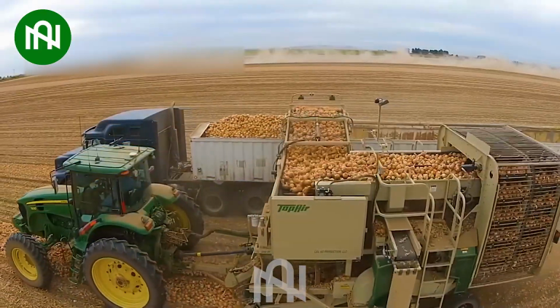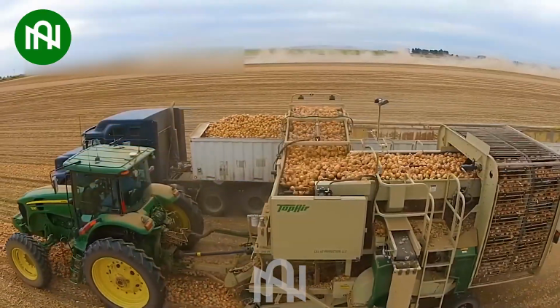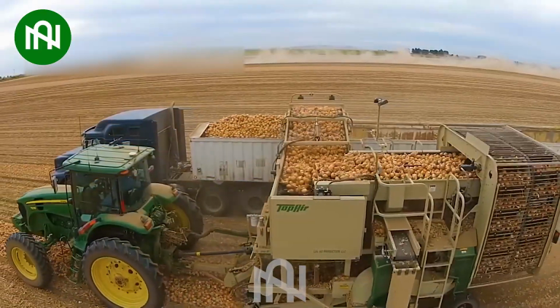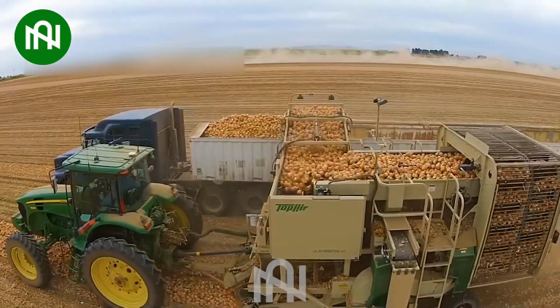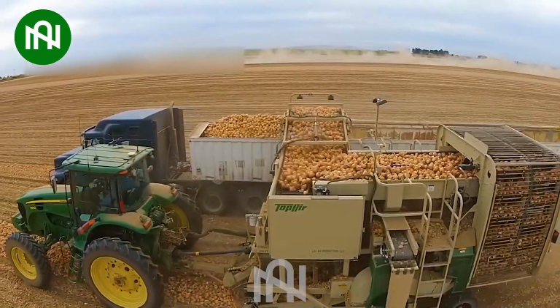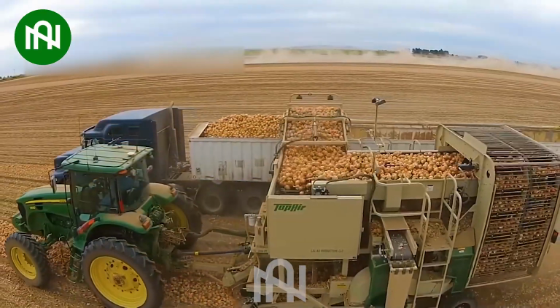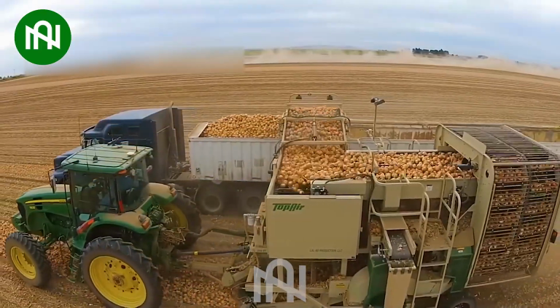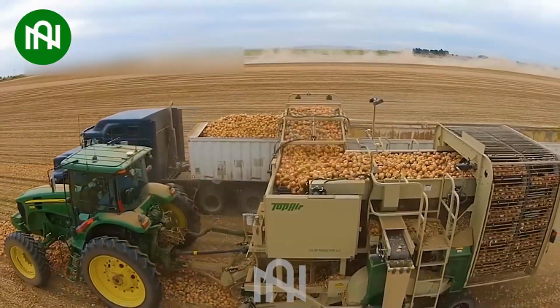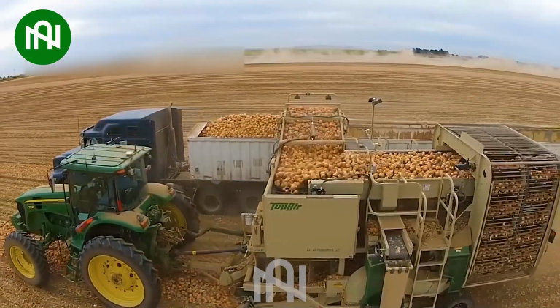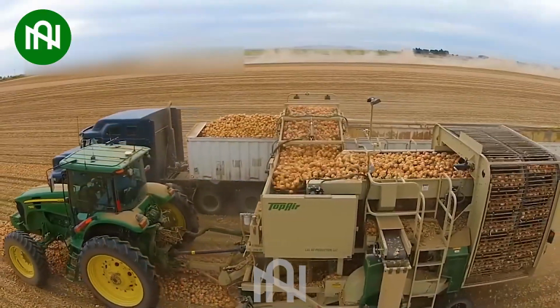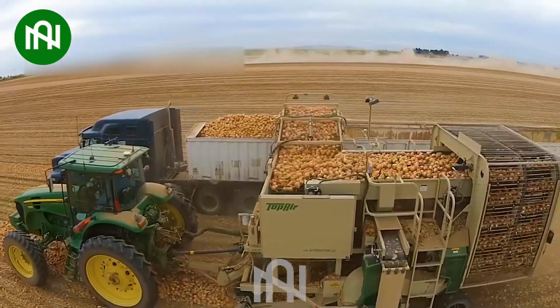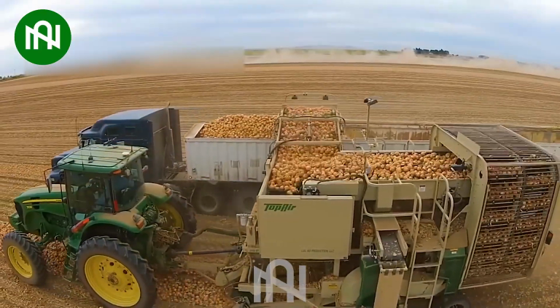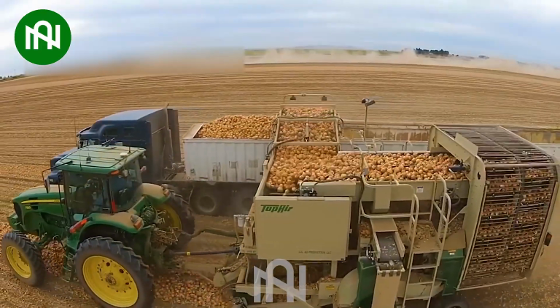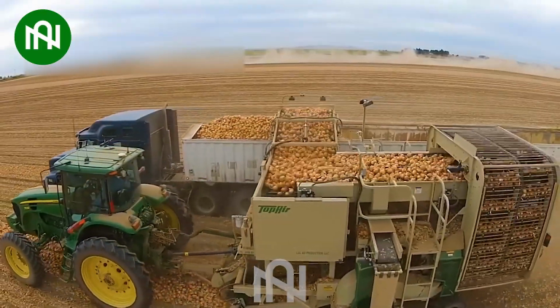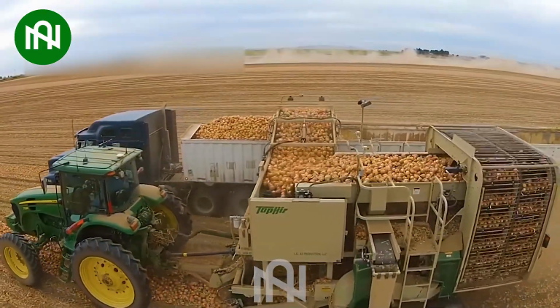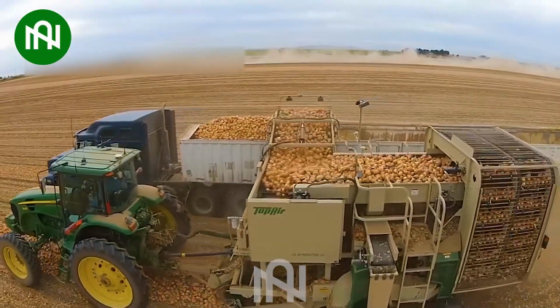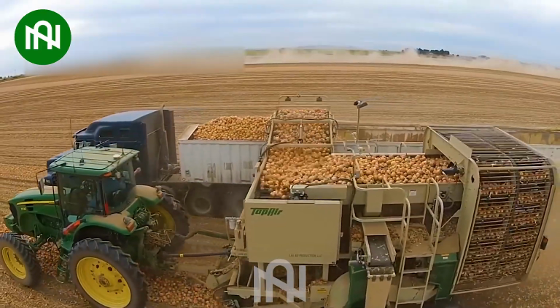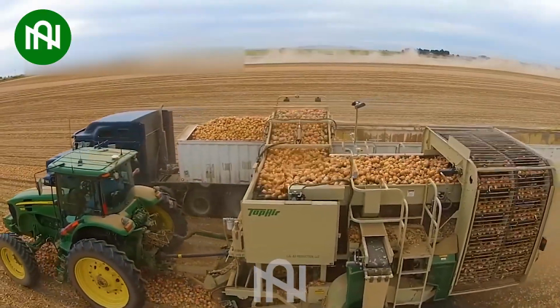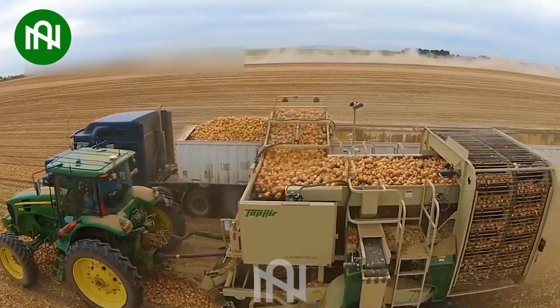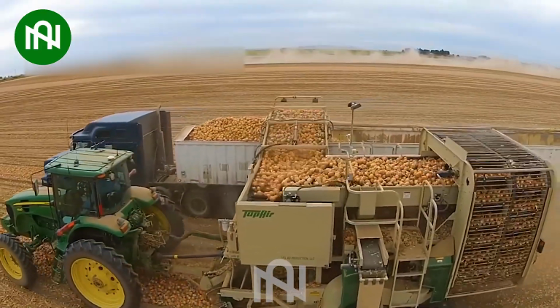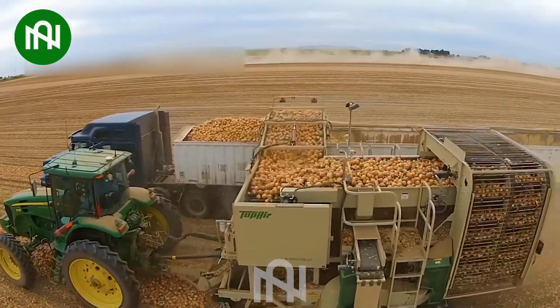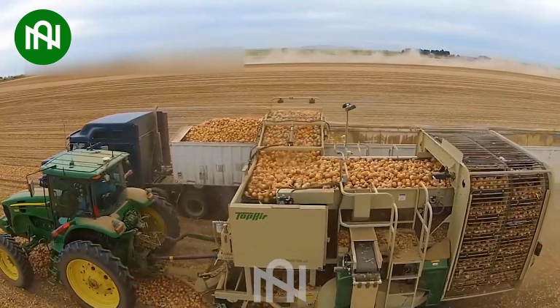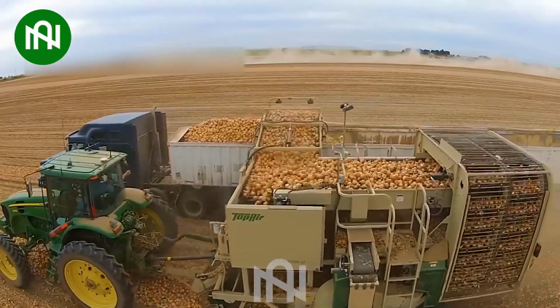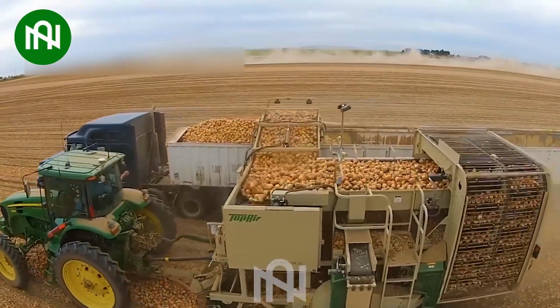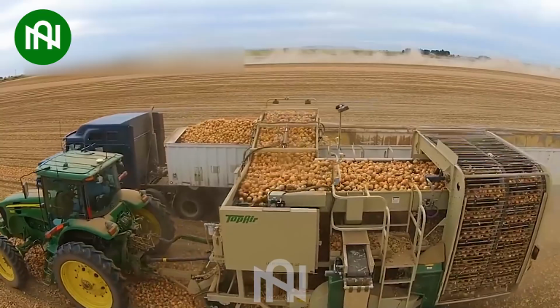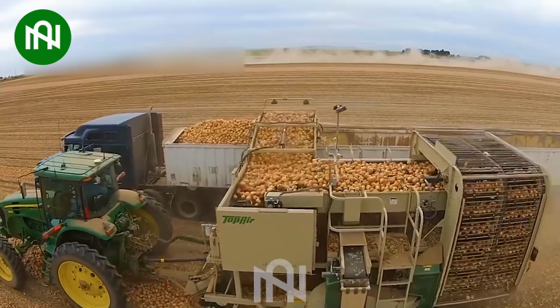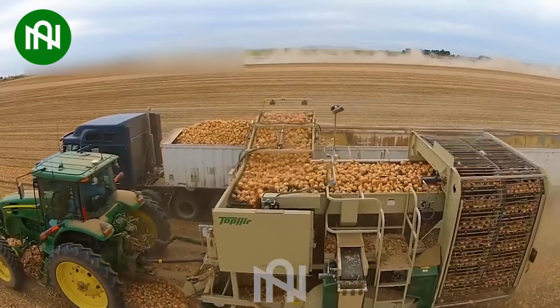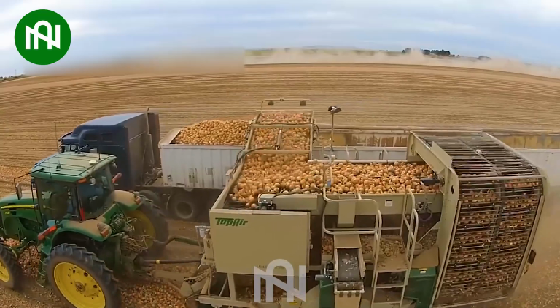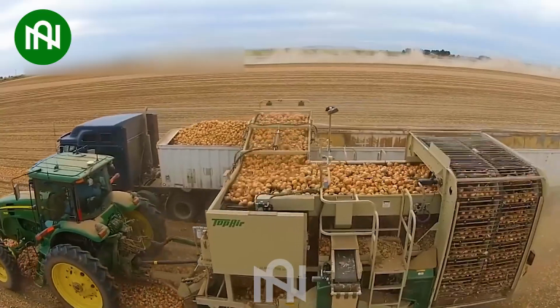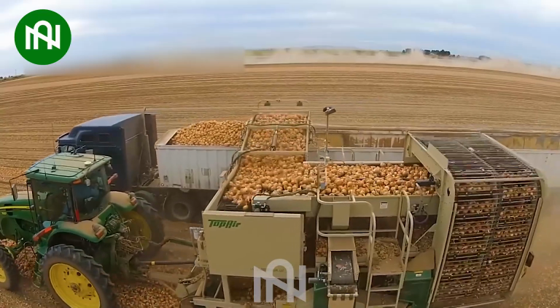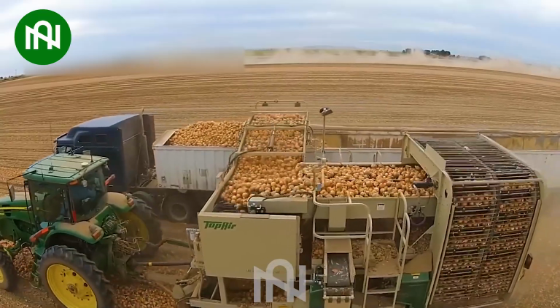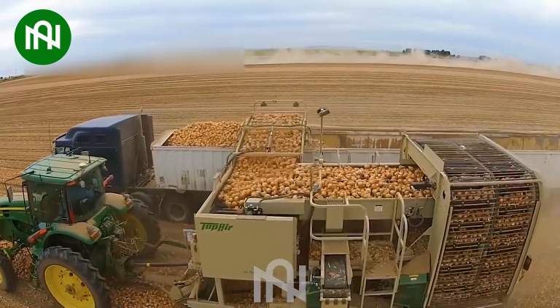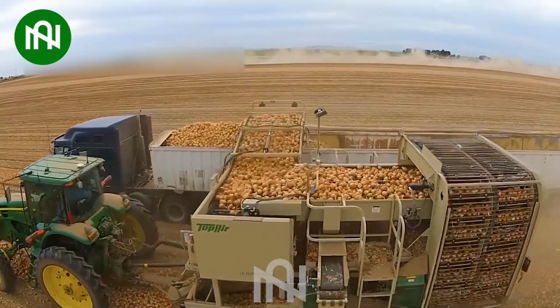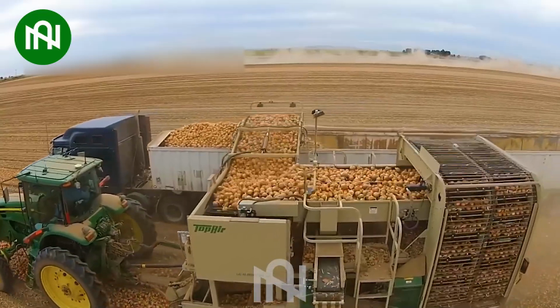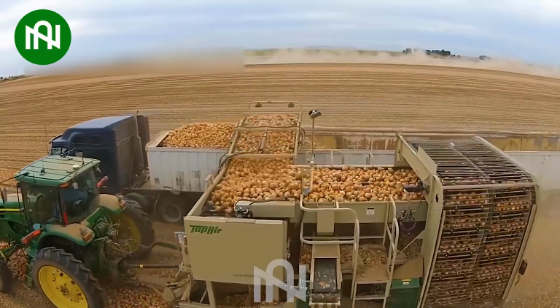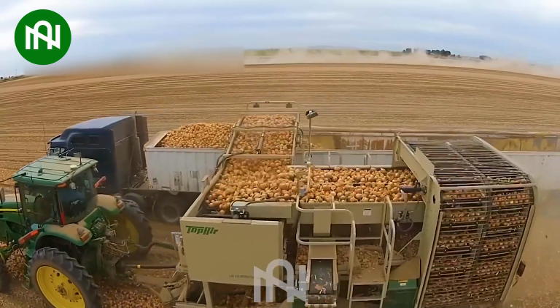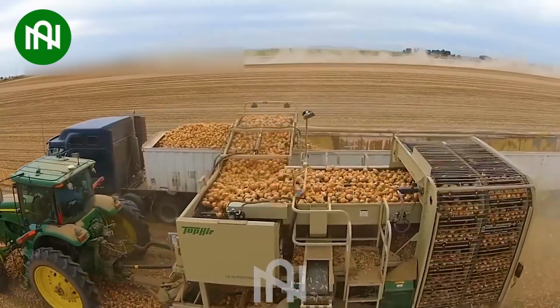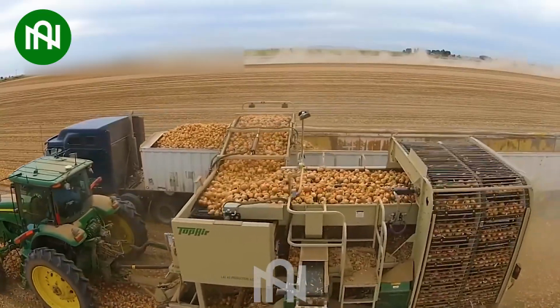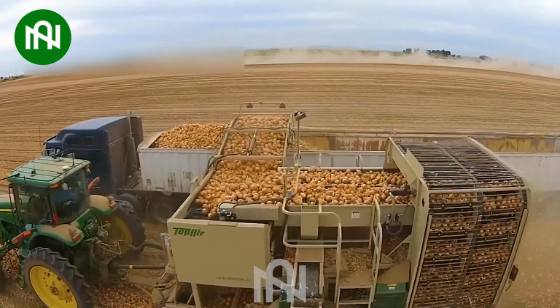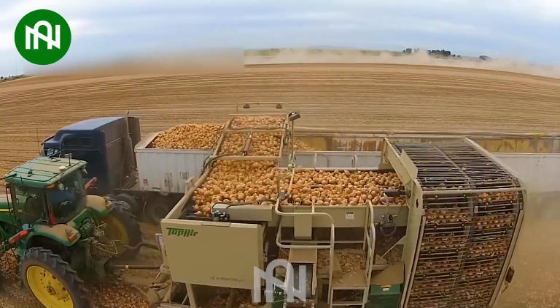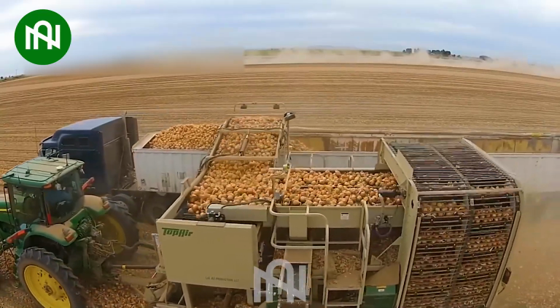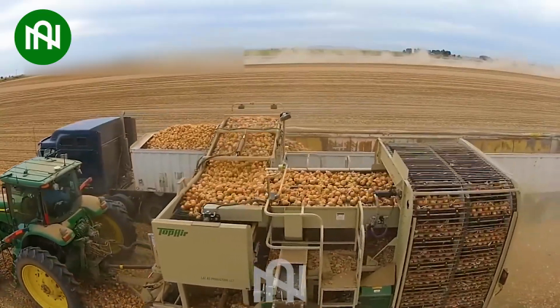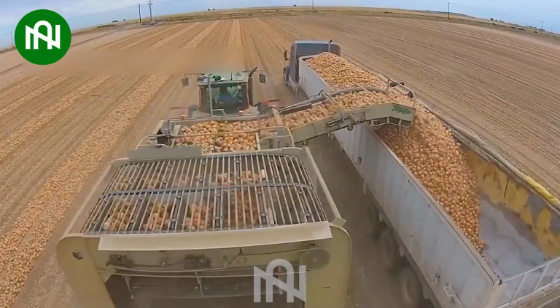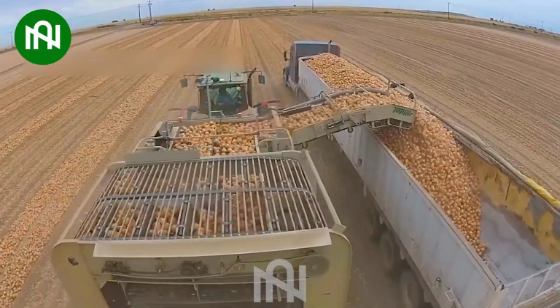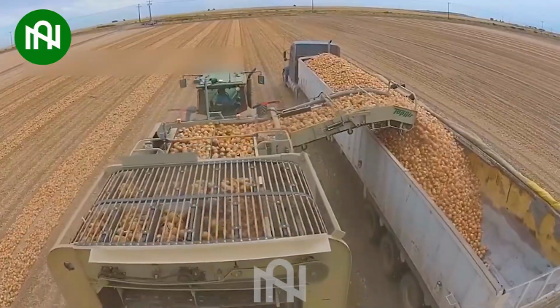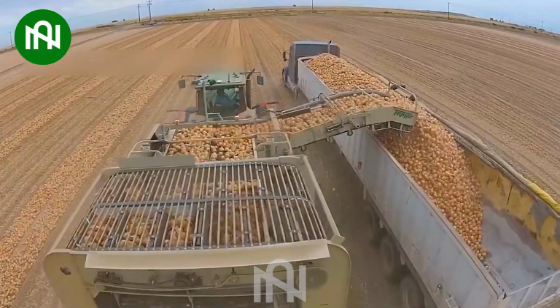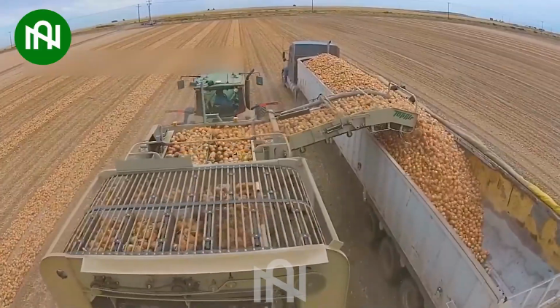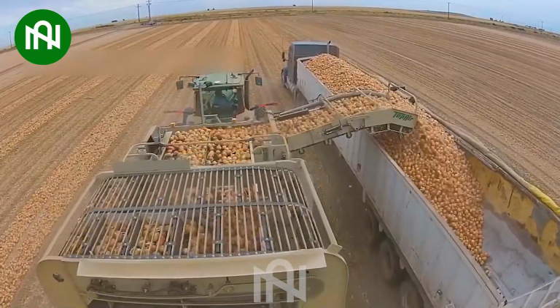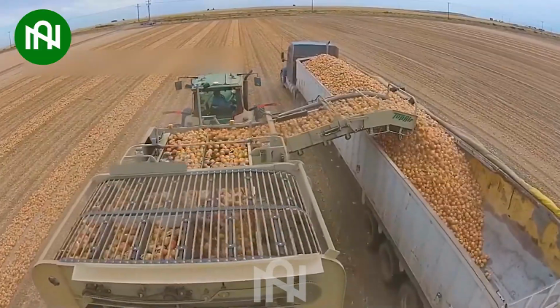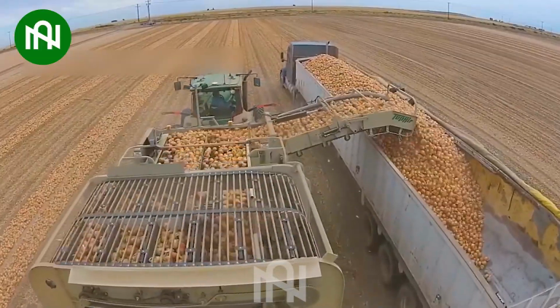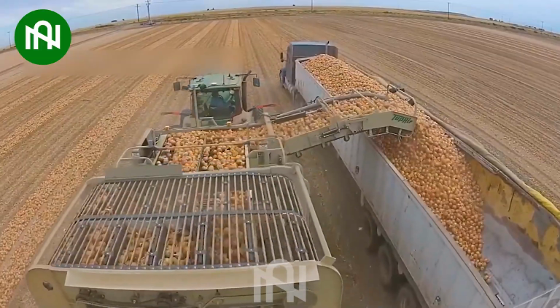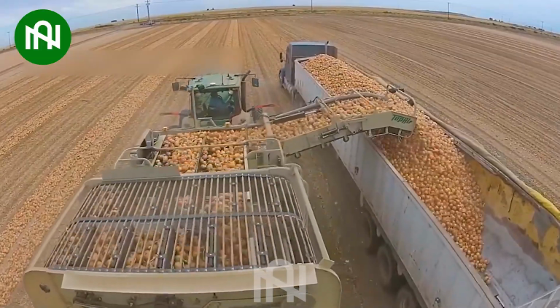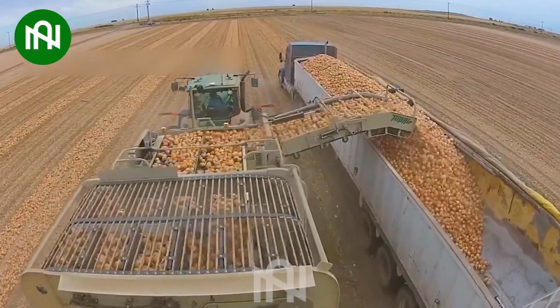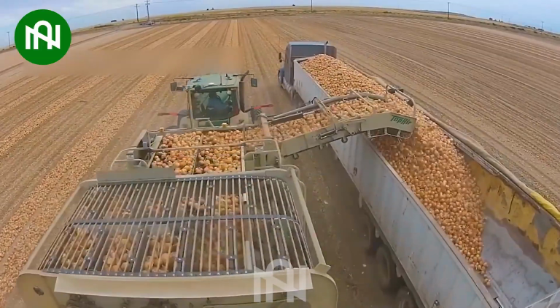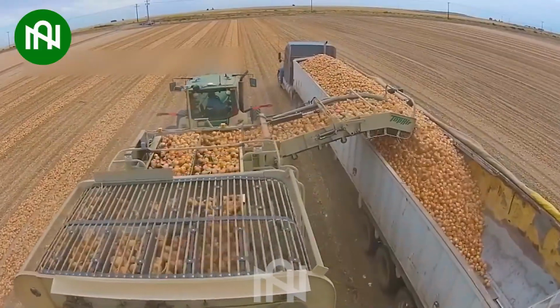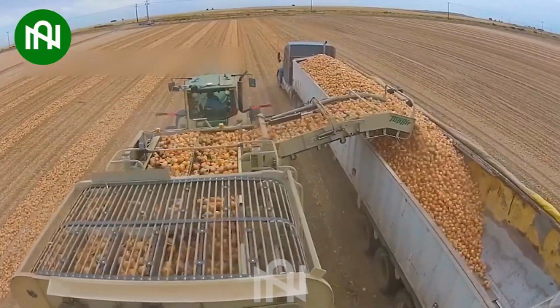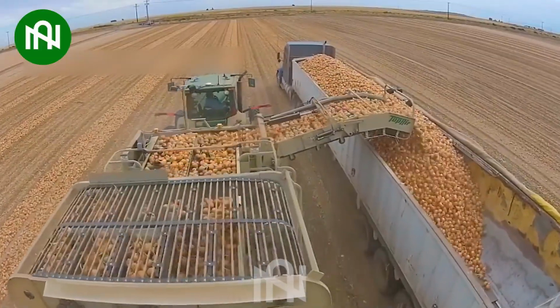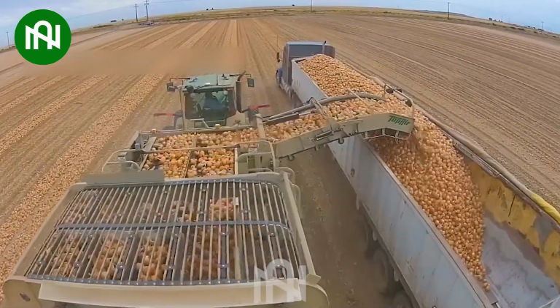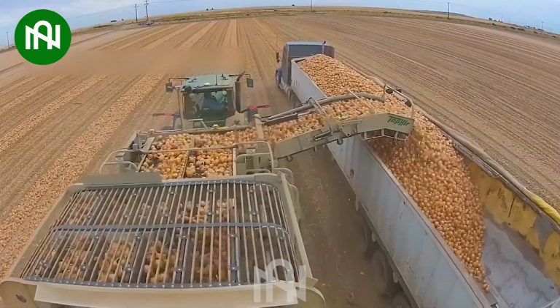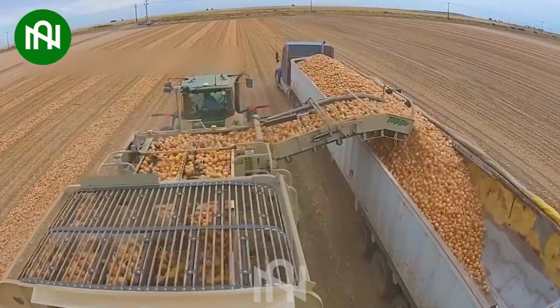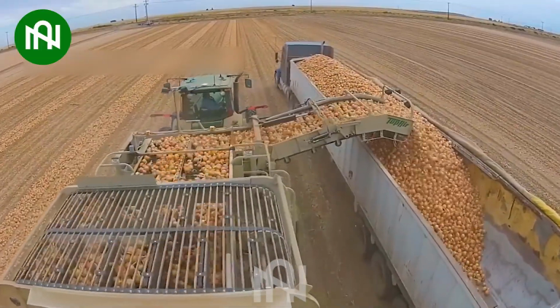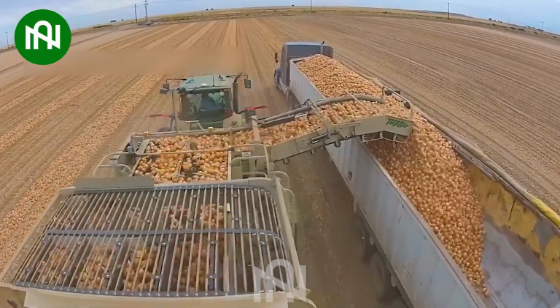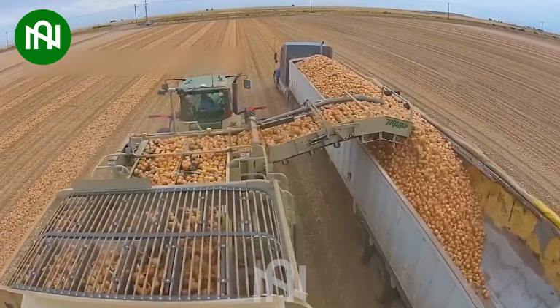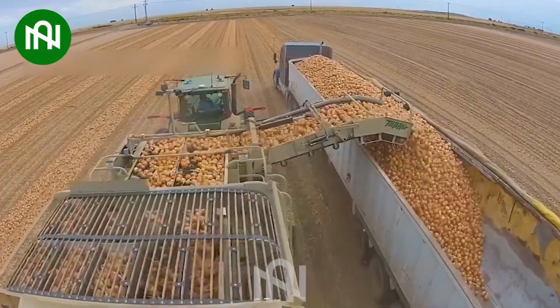This onion harvest is like a culinary treasure hunt, bringing forth the flavourful bounty from the soil.